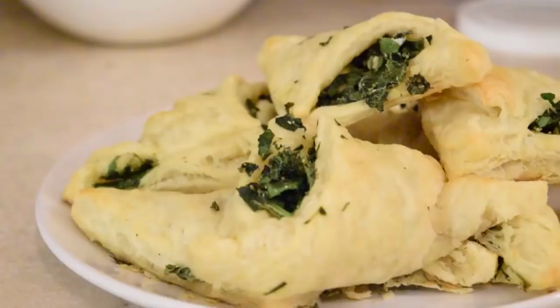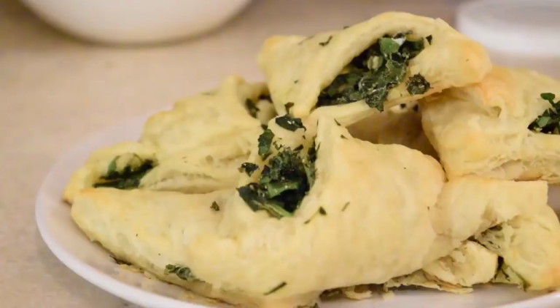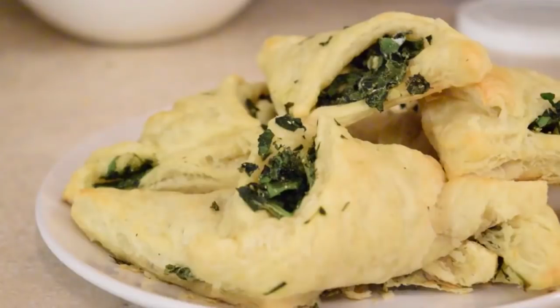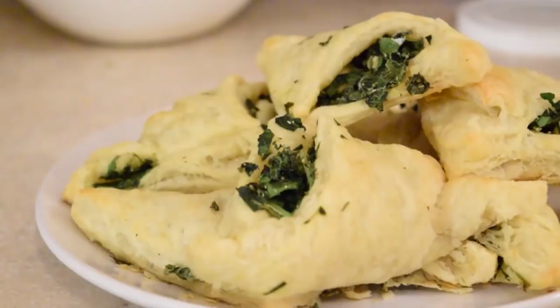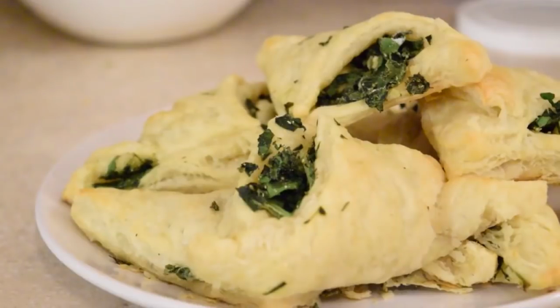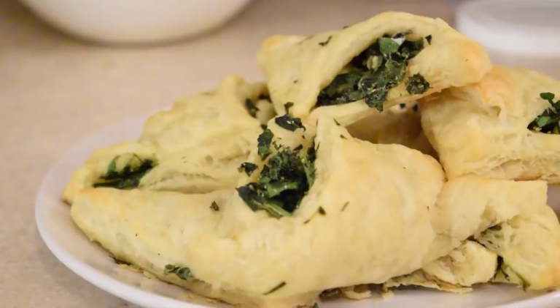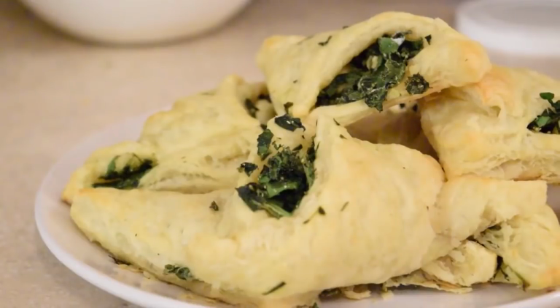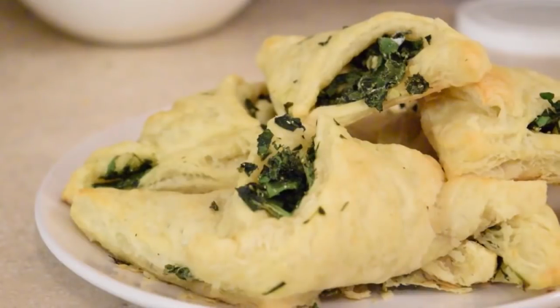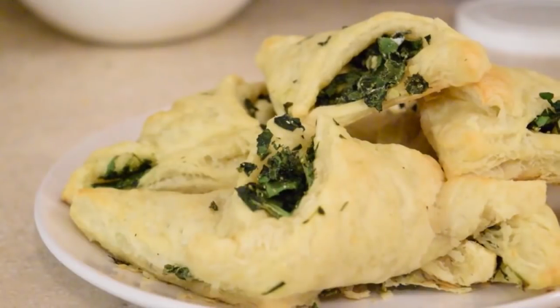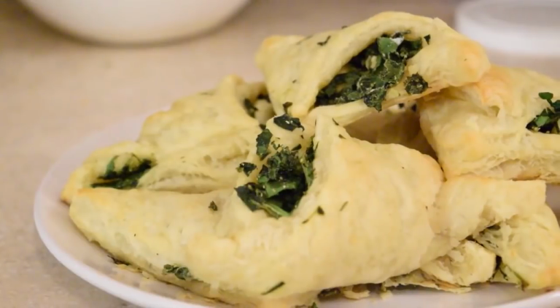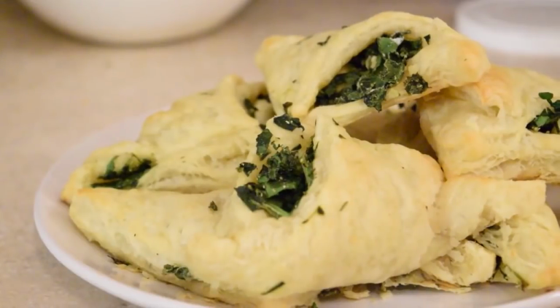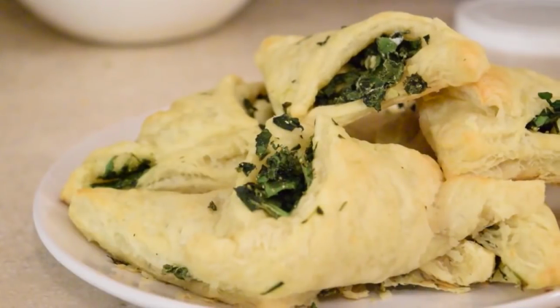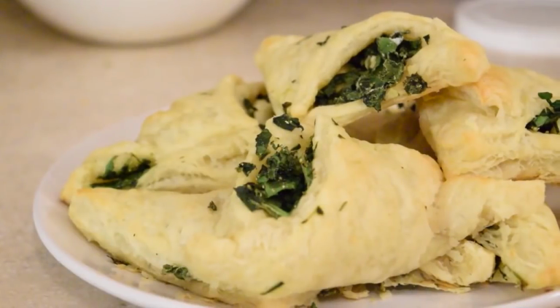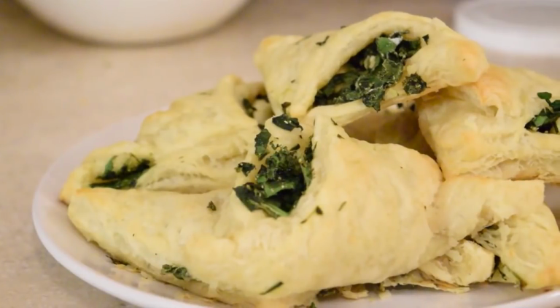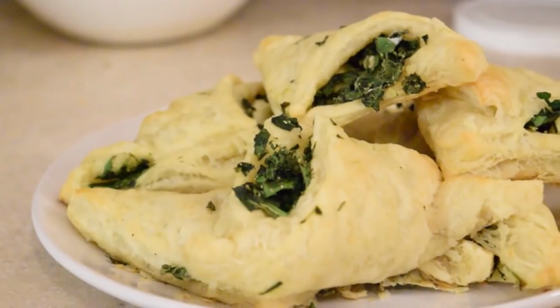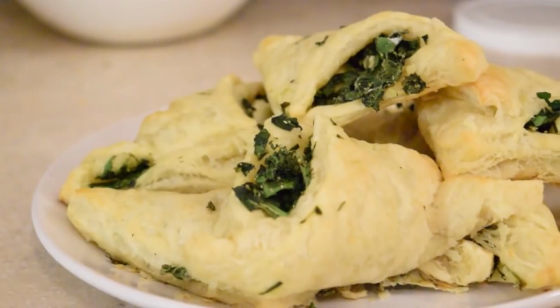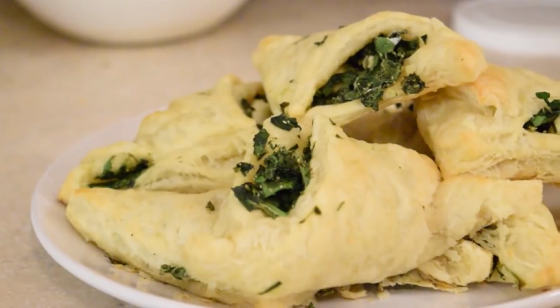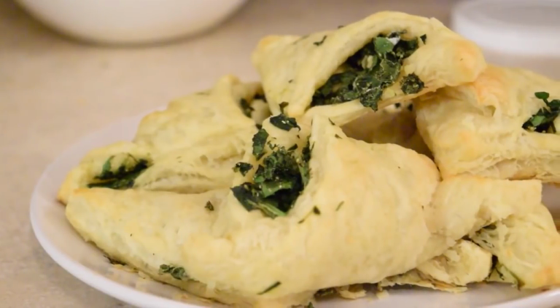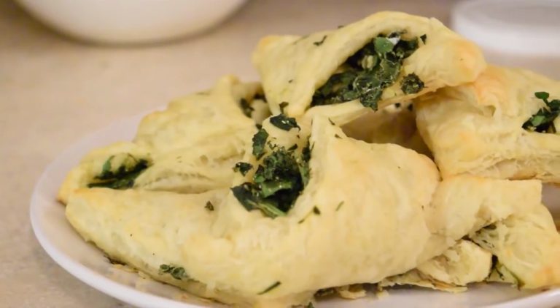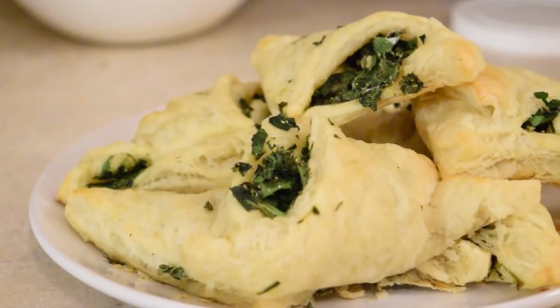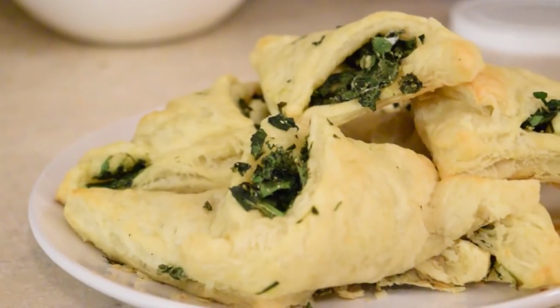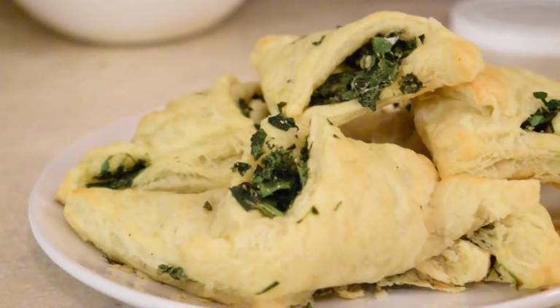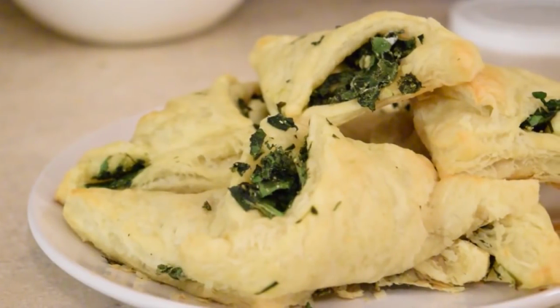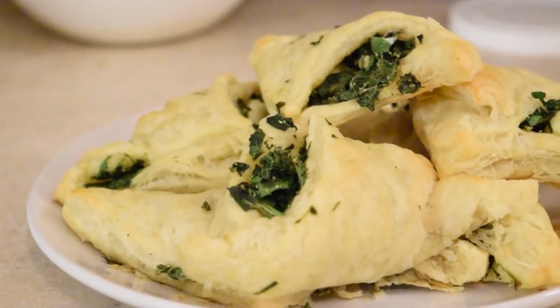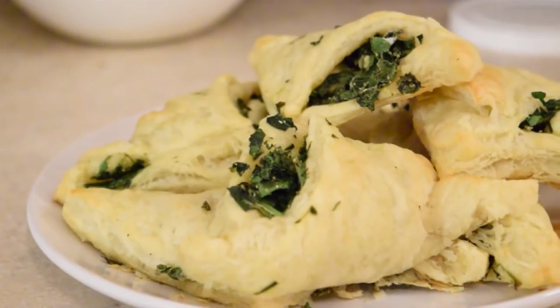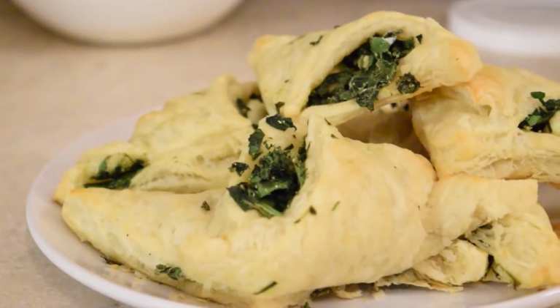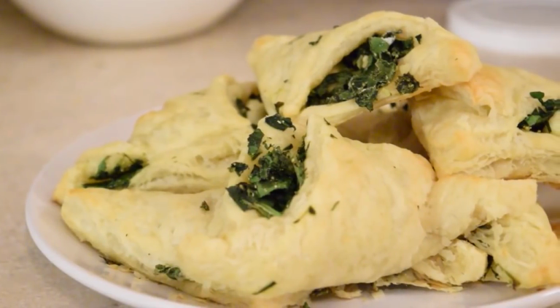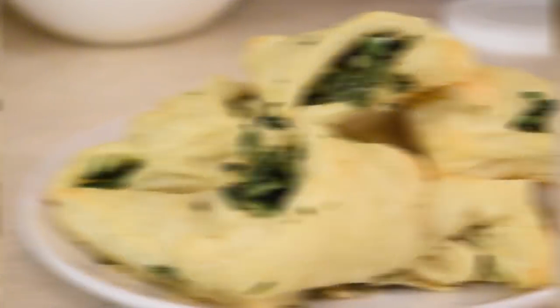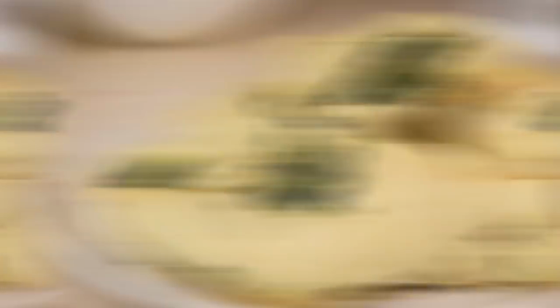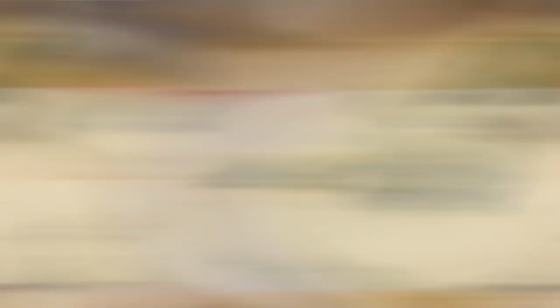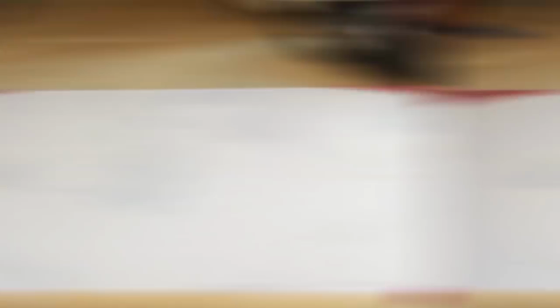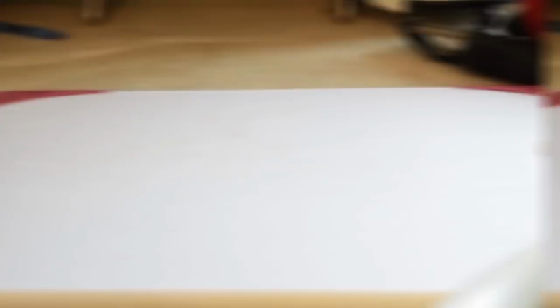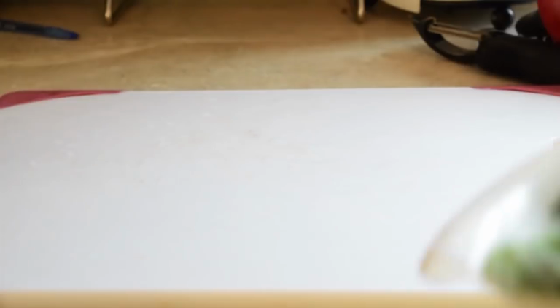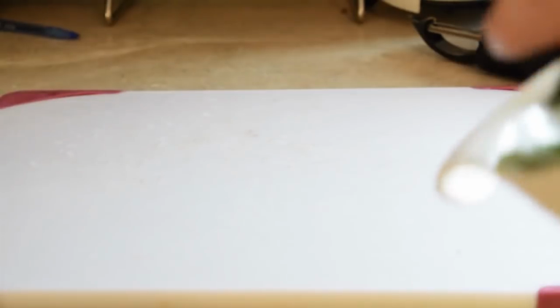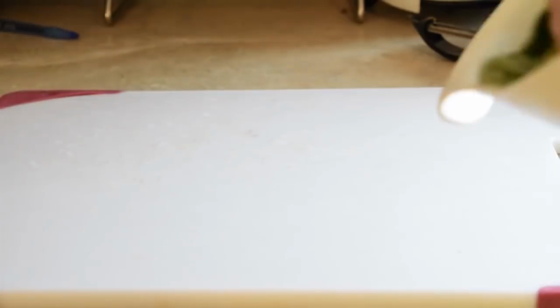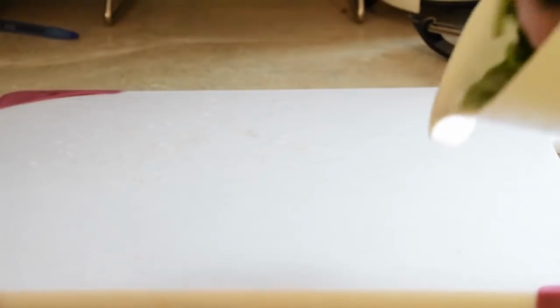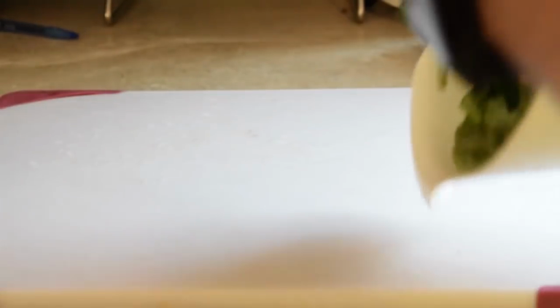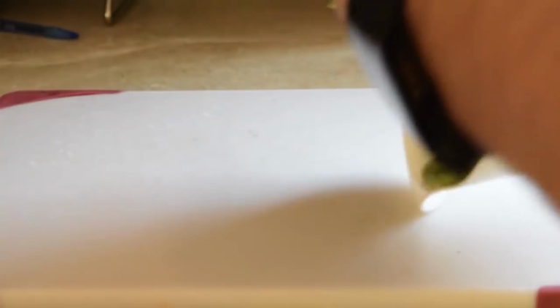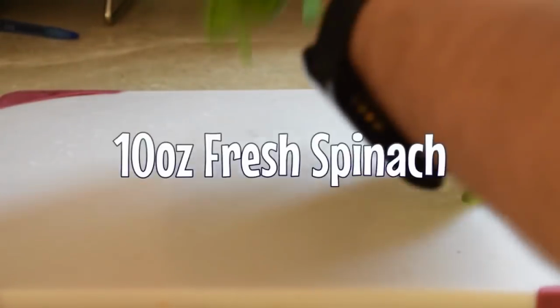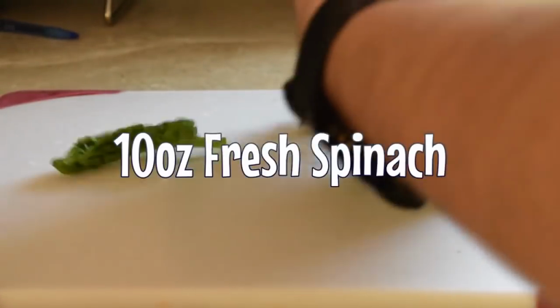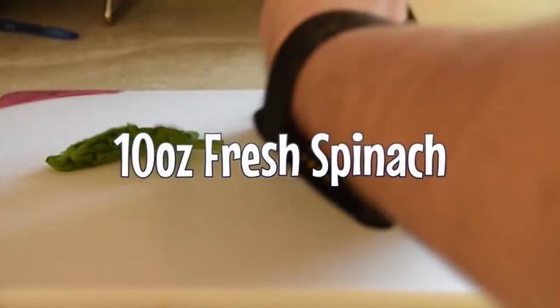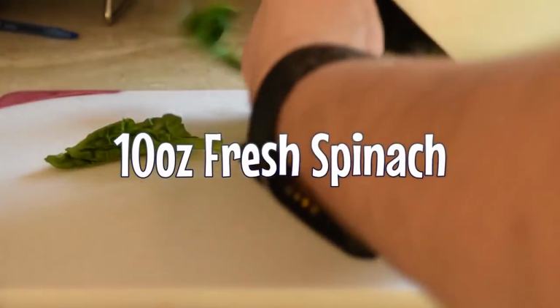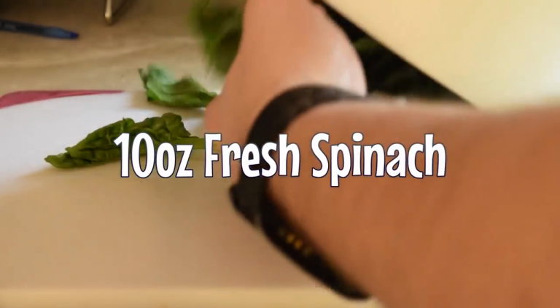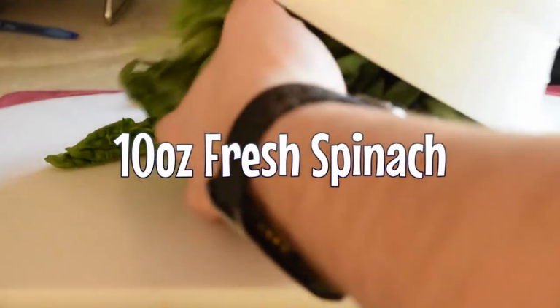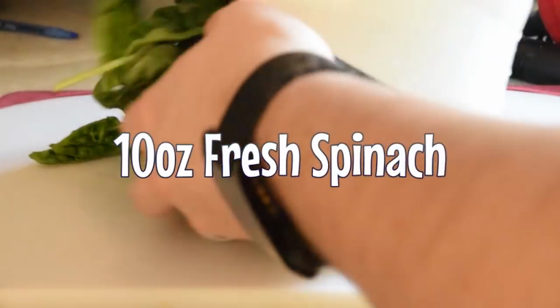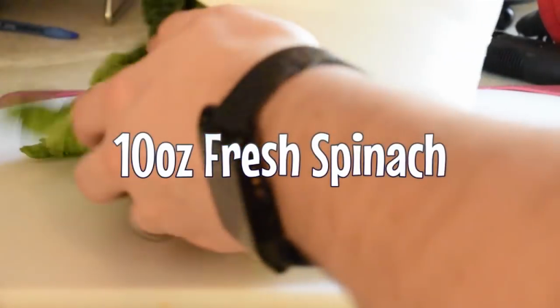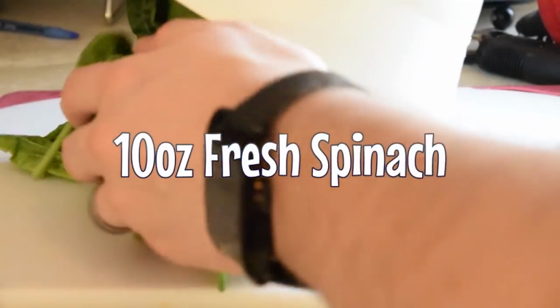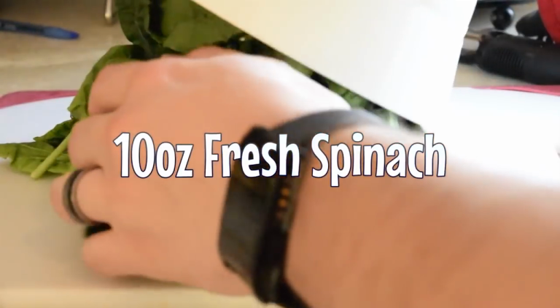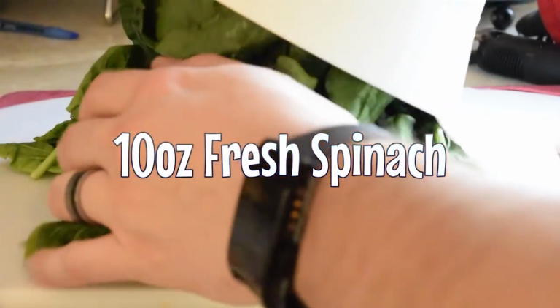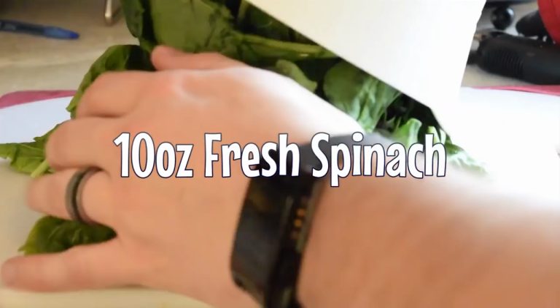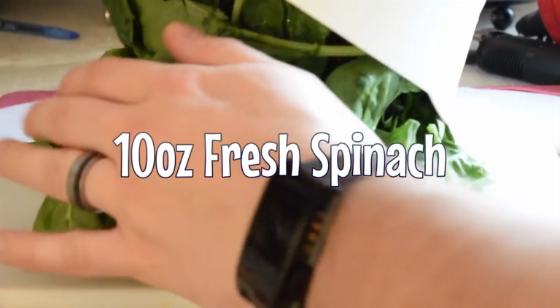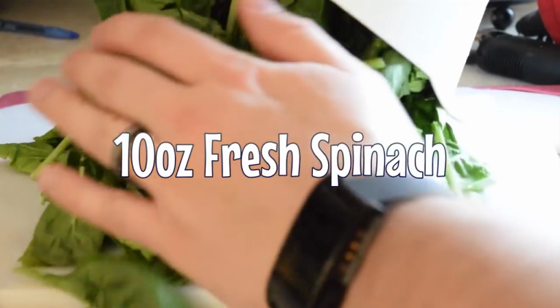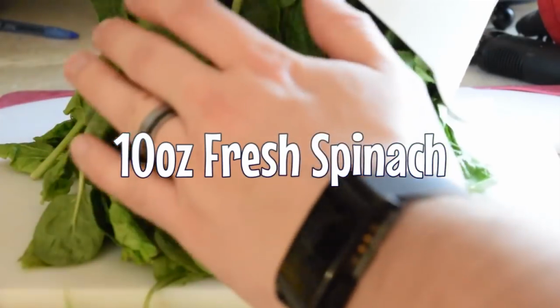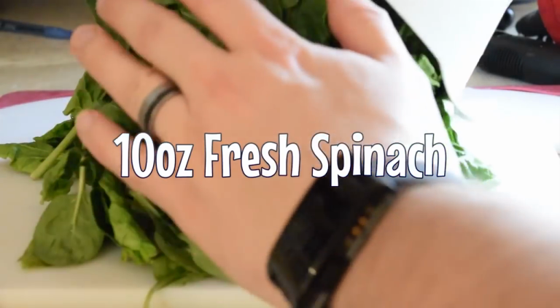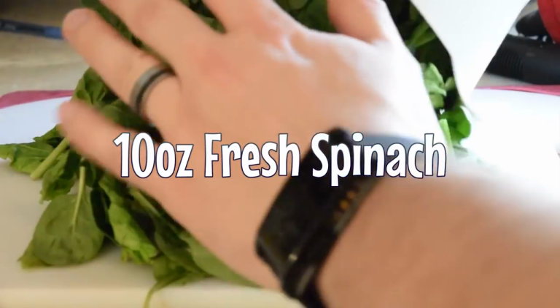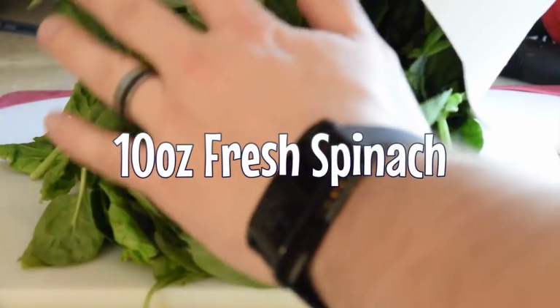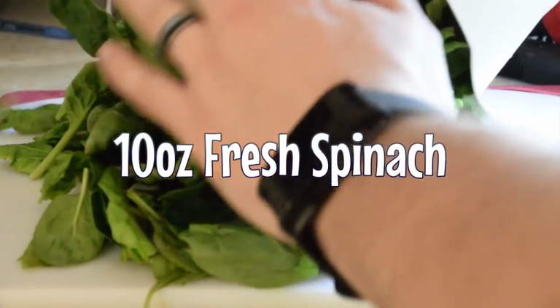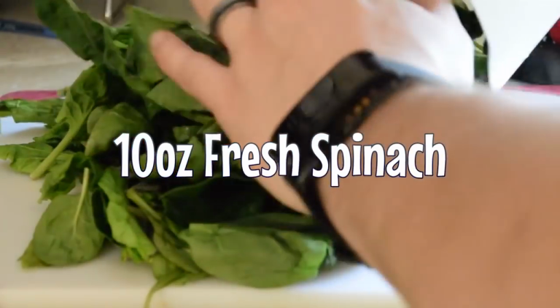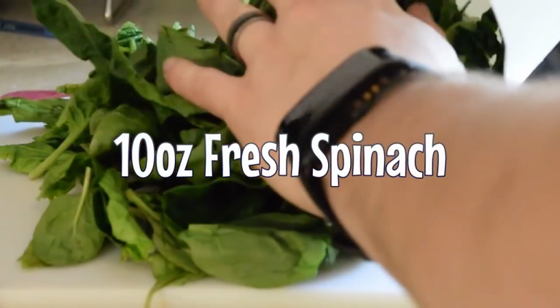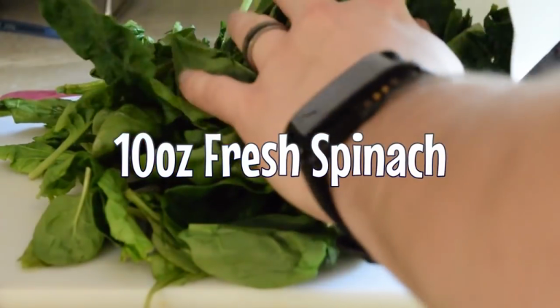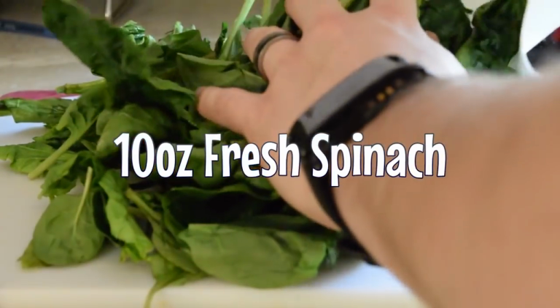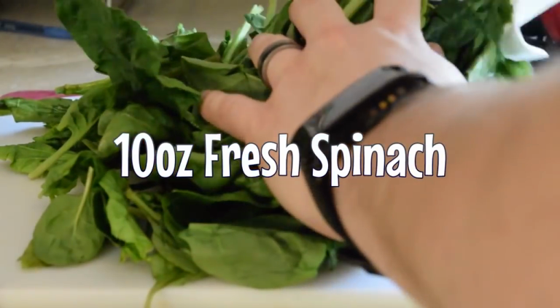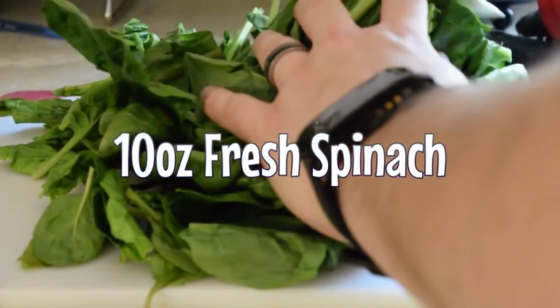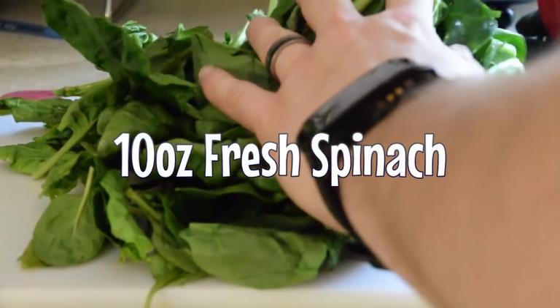Hey there, welcome to Cooking with Gronk. Today we're making spinach puffs, so what you're gonna do is take 10 ounces of spinach,